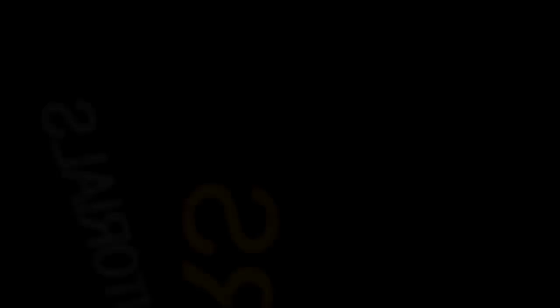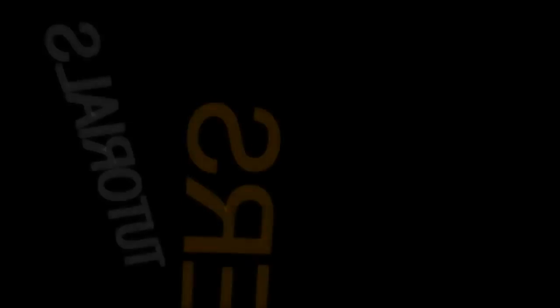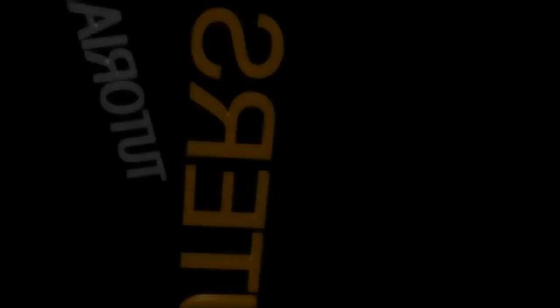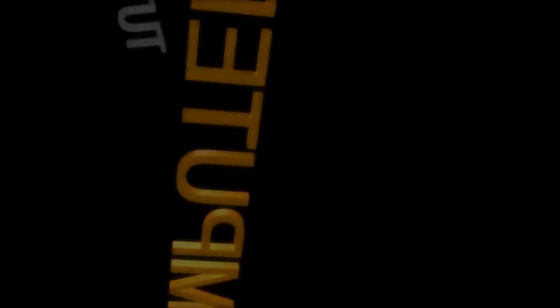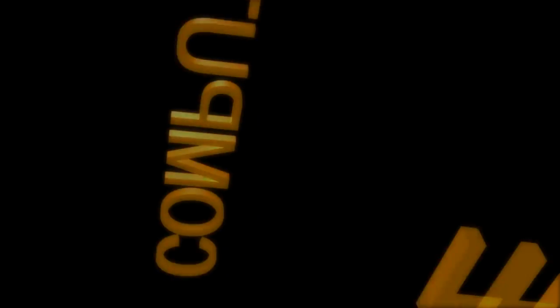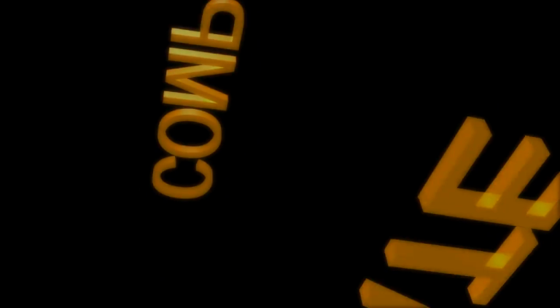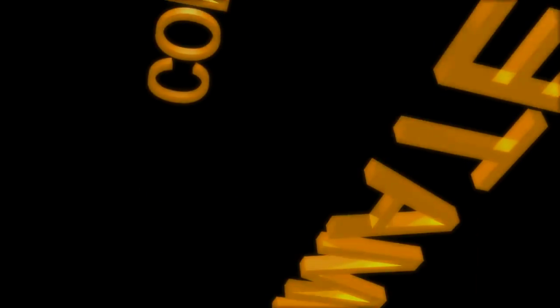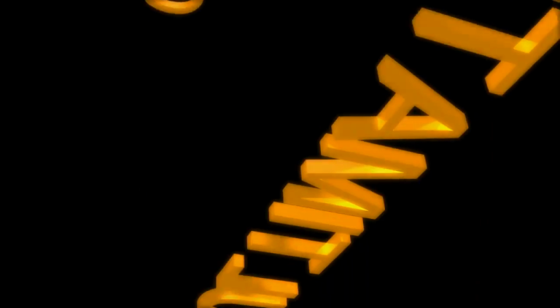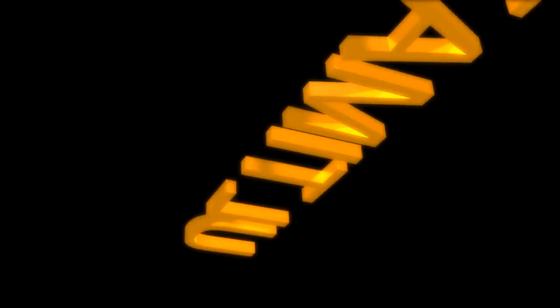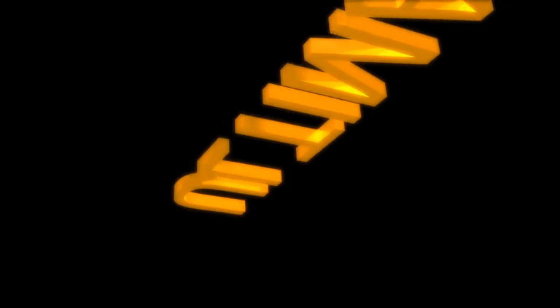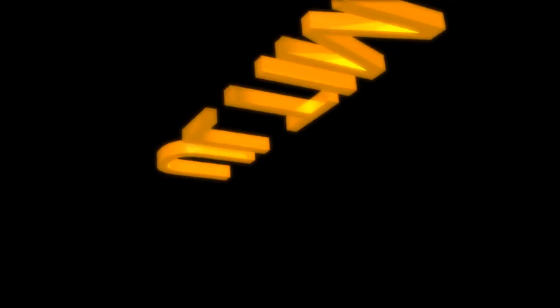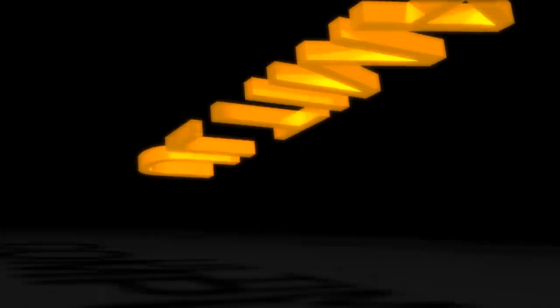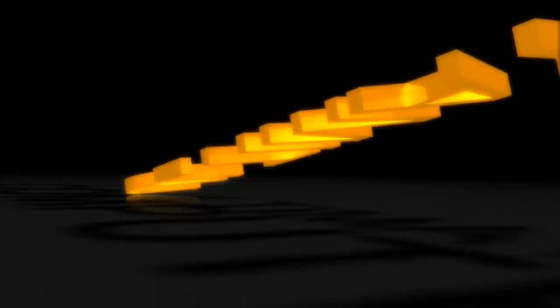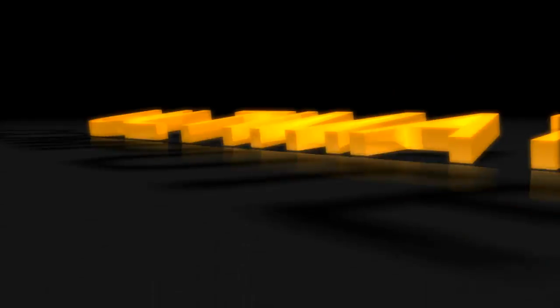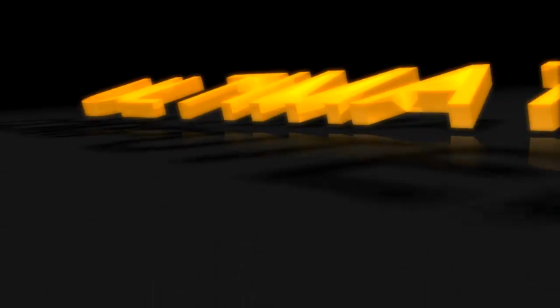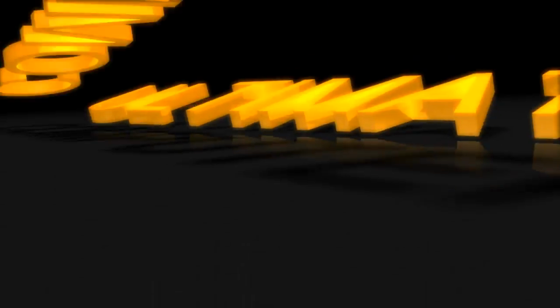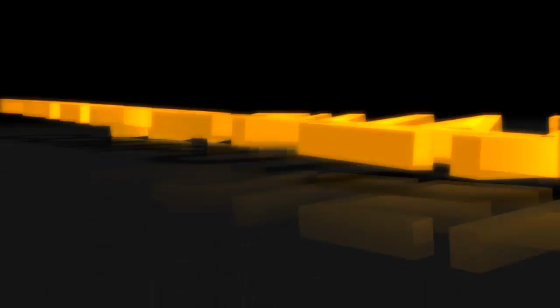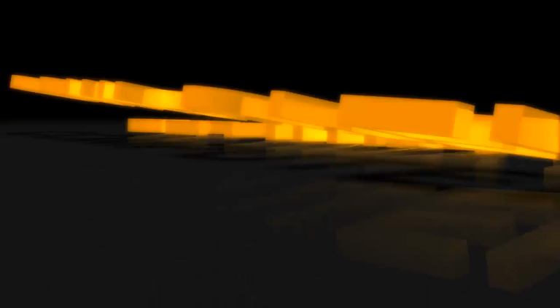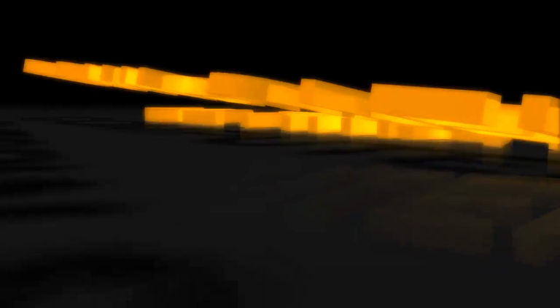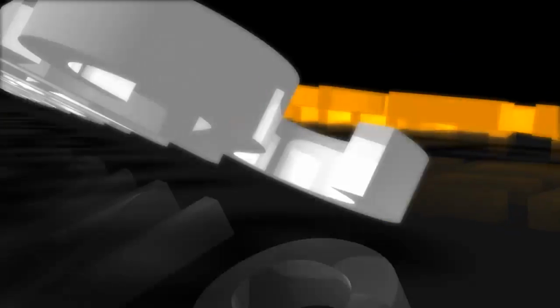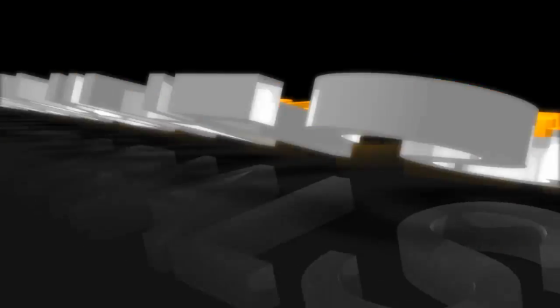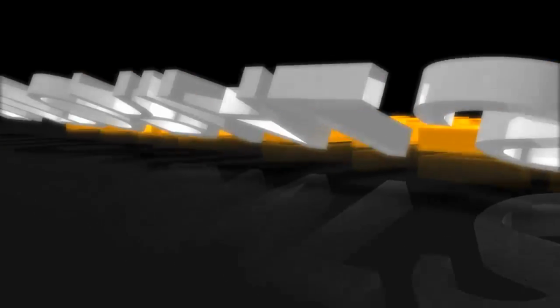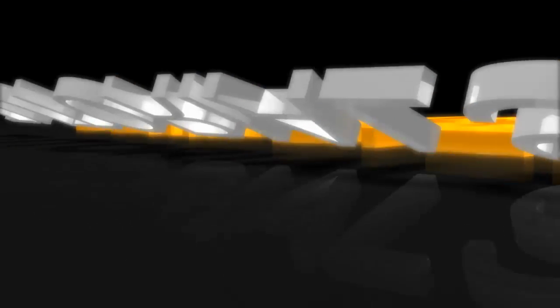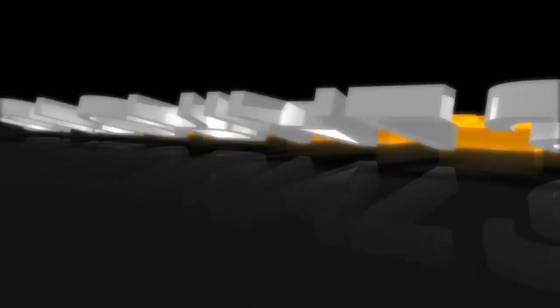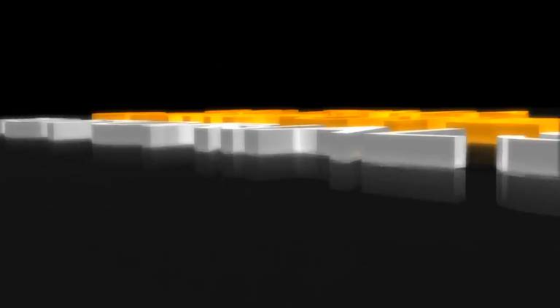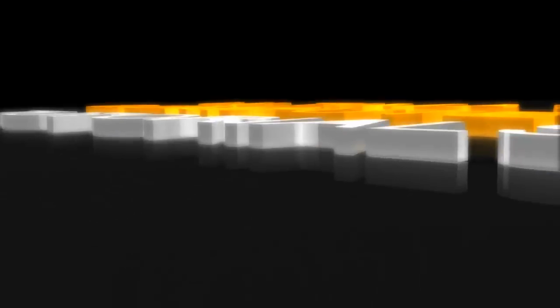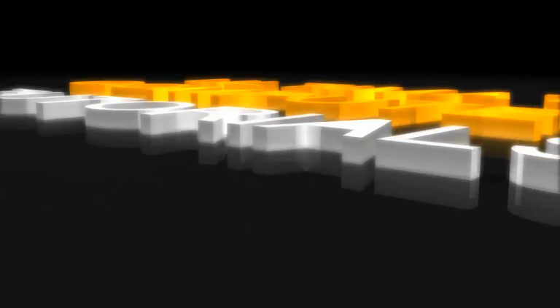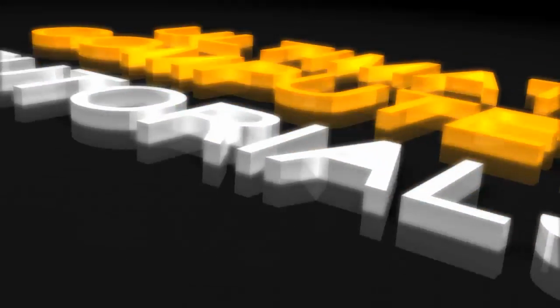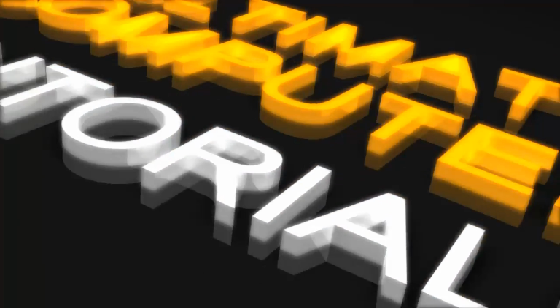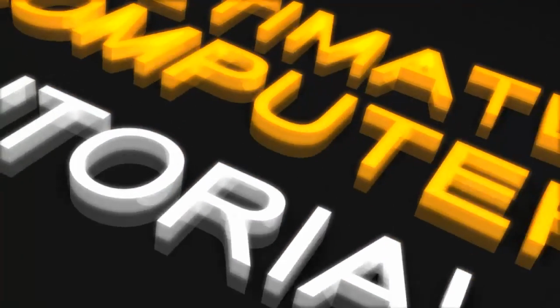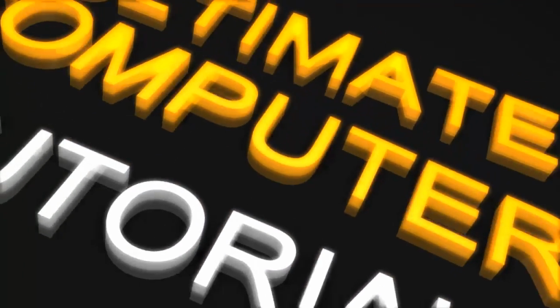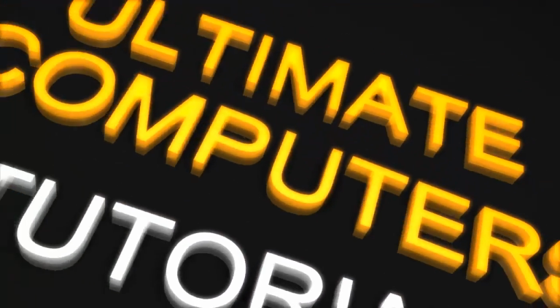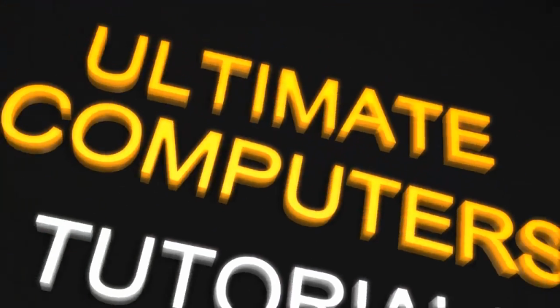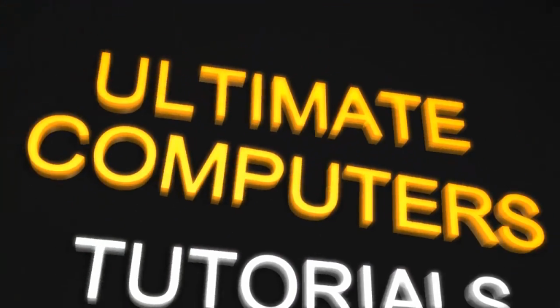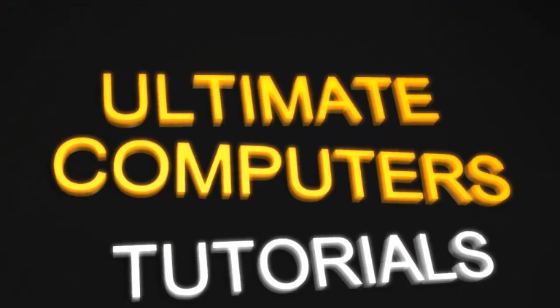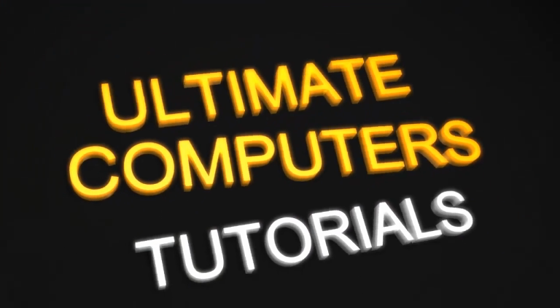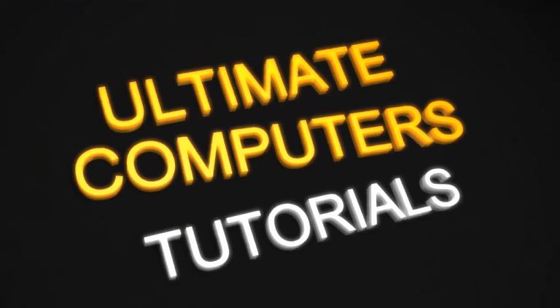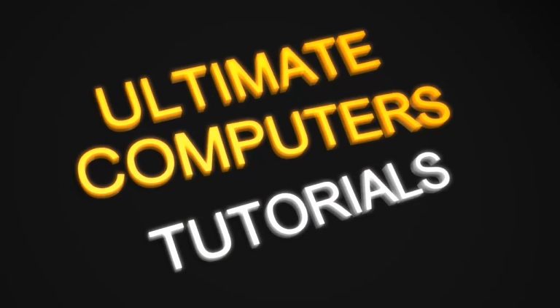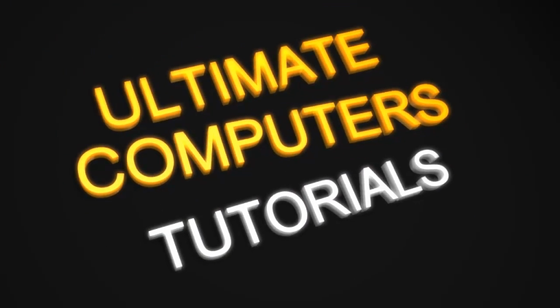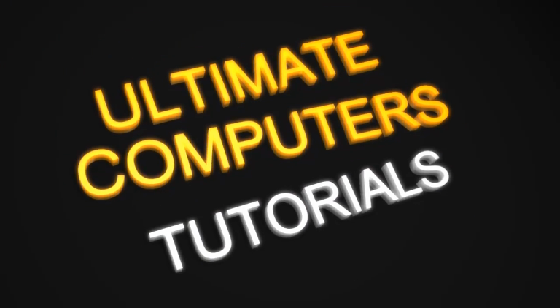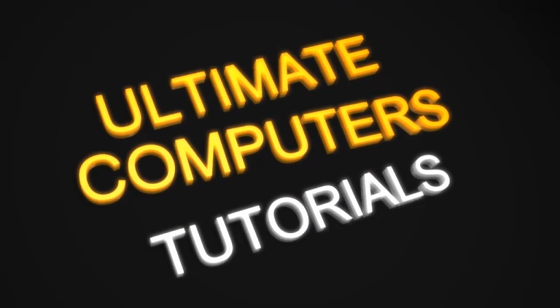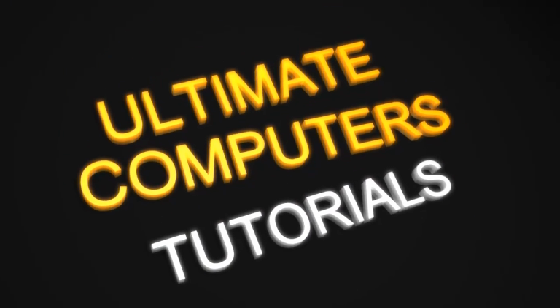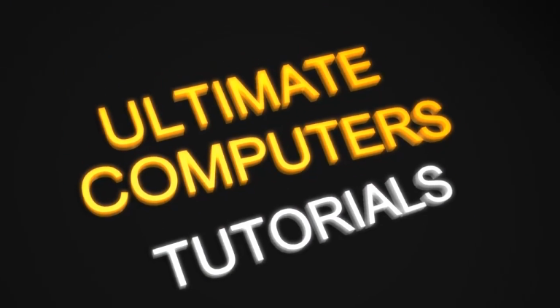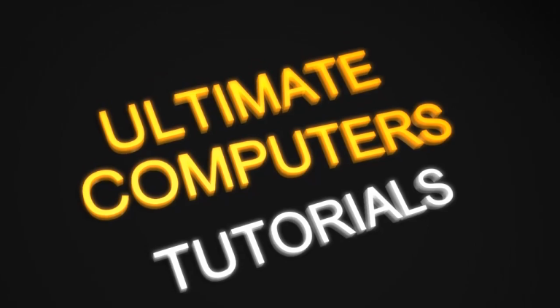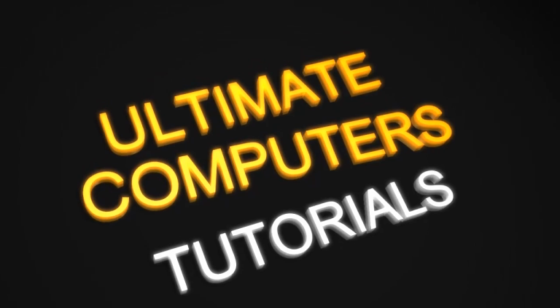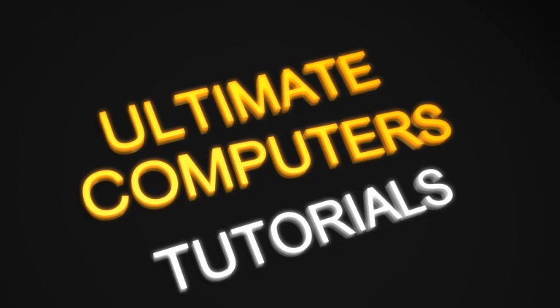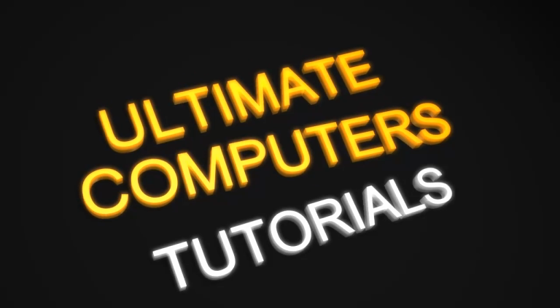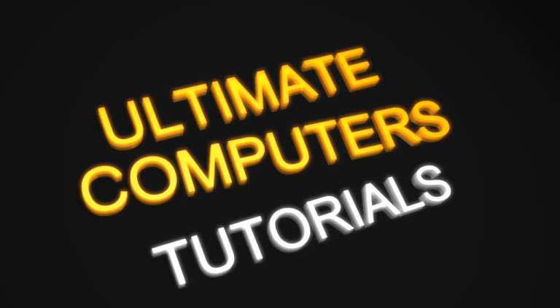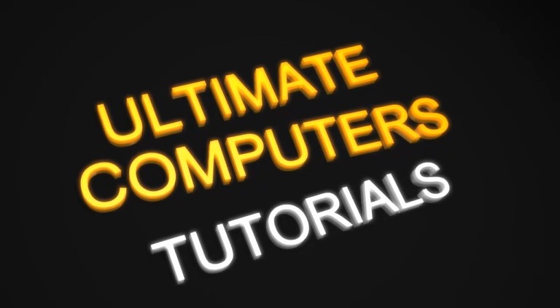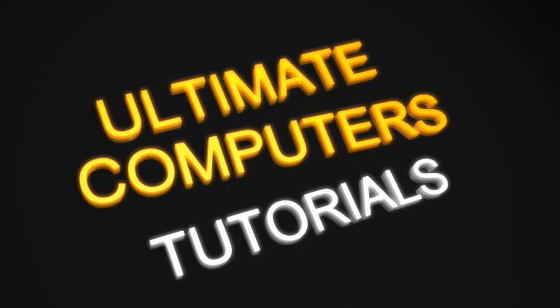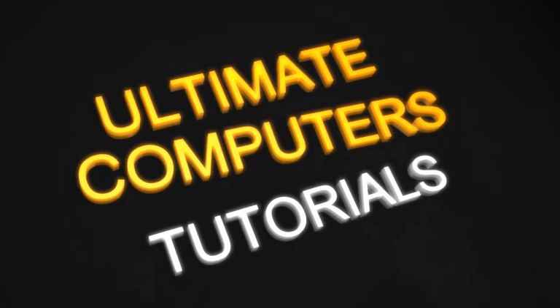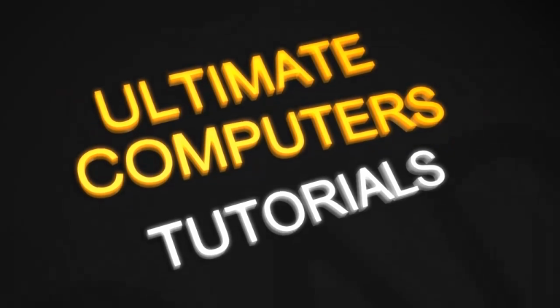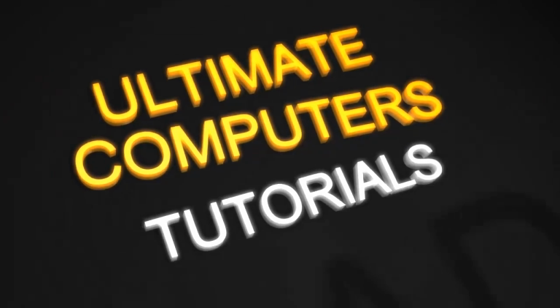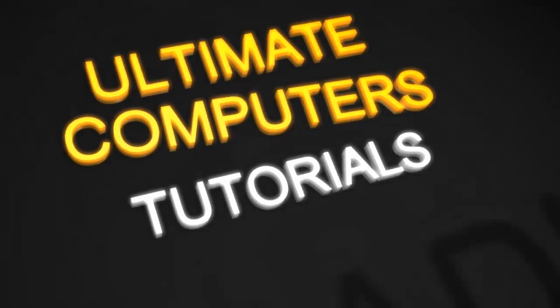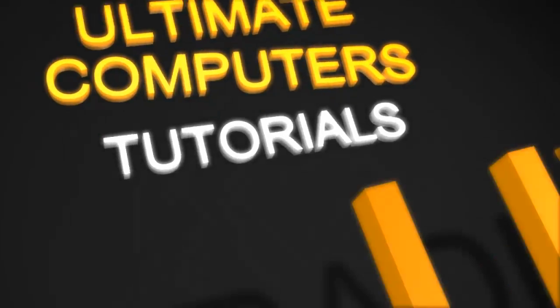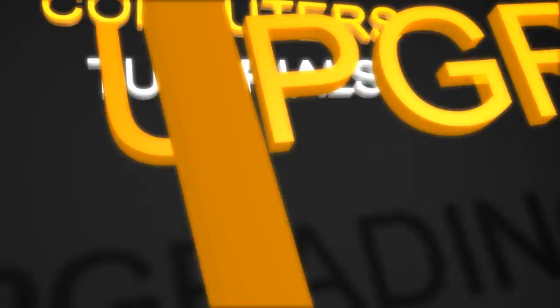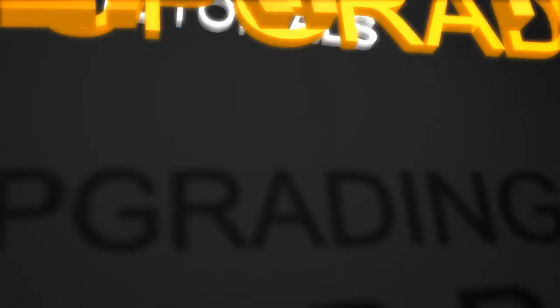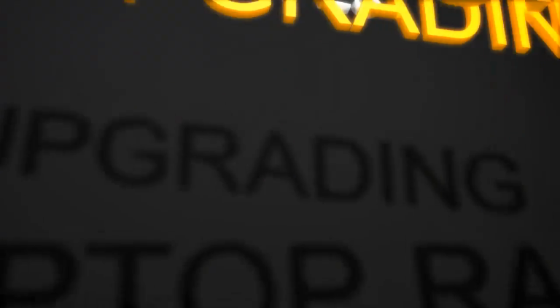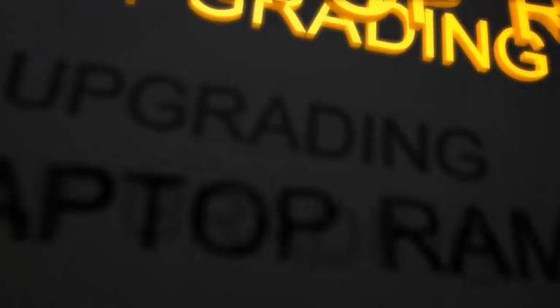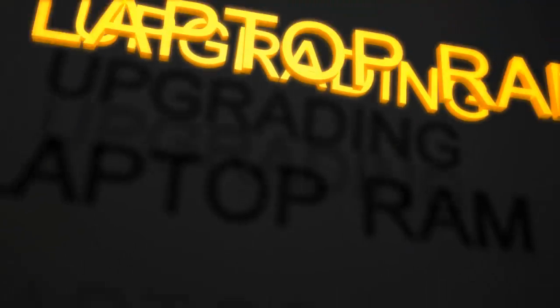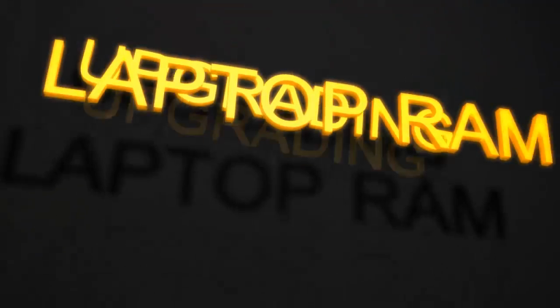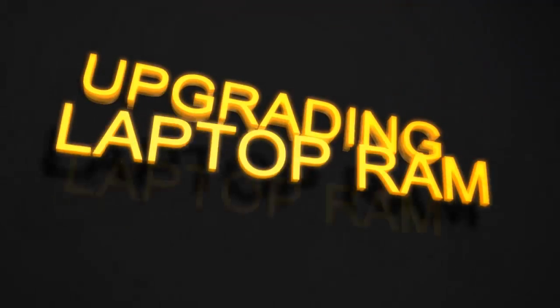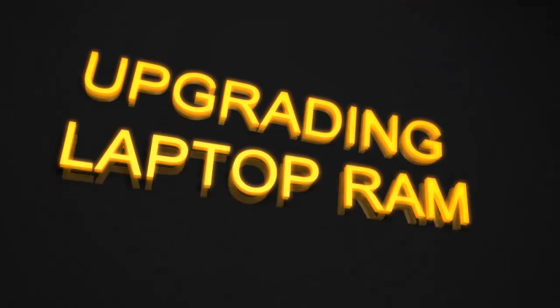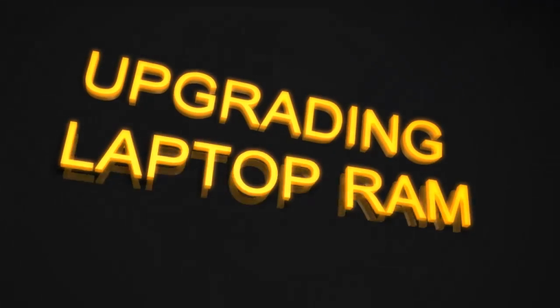Hi, Jeremy Blum here with another video tutorial for ultimatecomputers.net. Today I'll be showing you how to upgrade the RAM in your laptop.